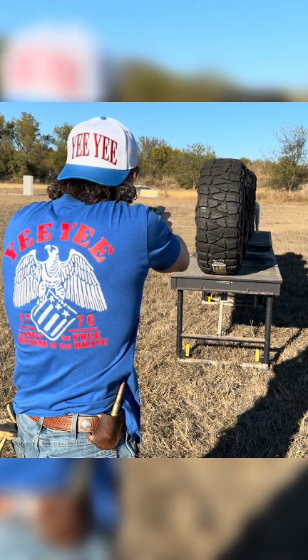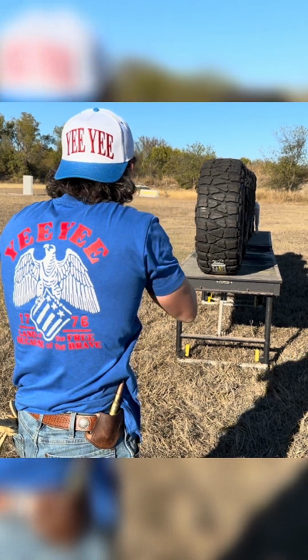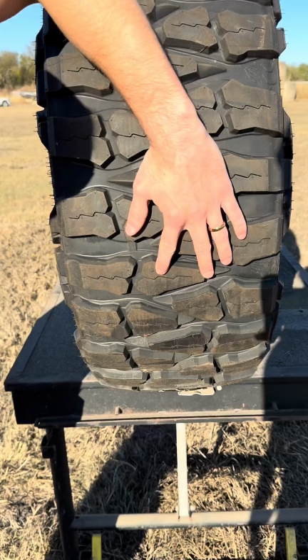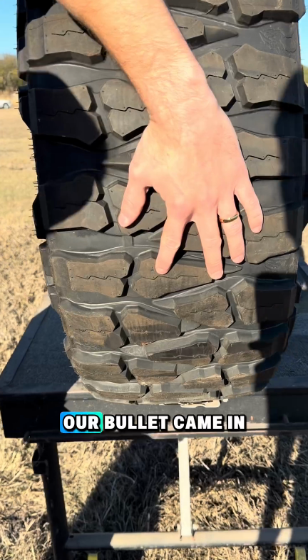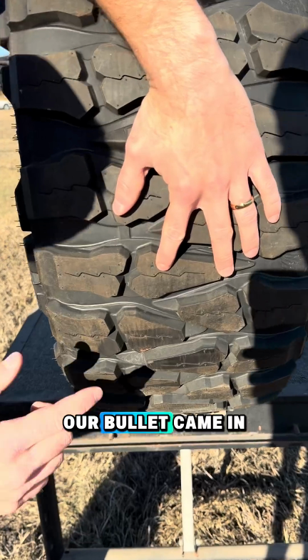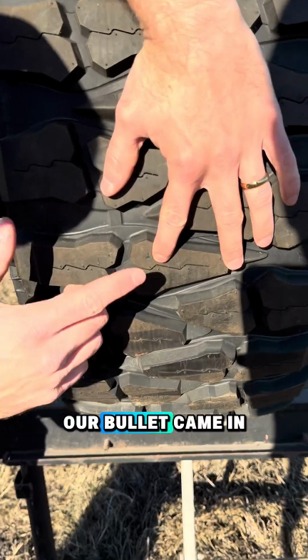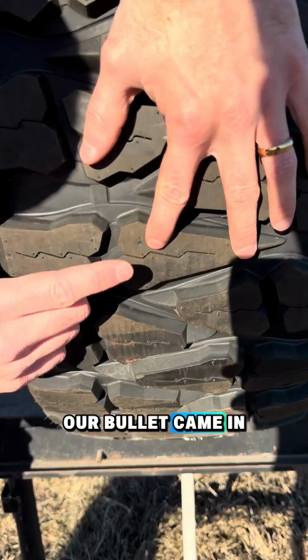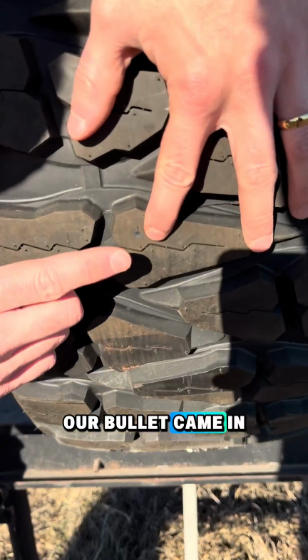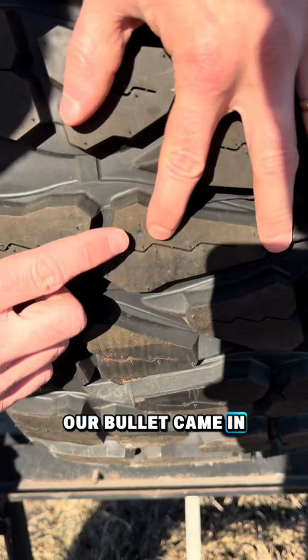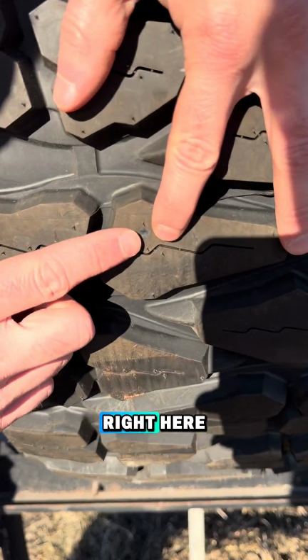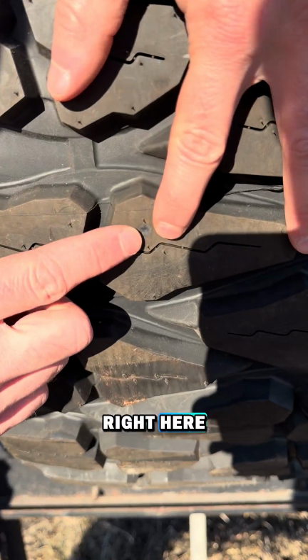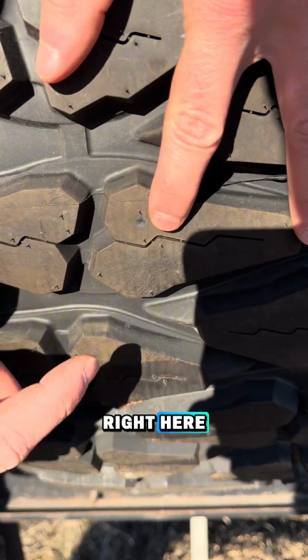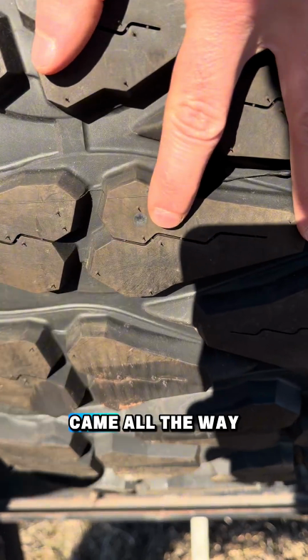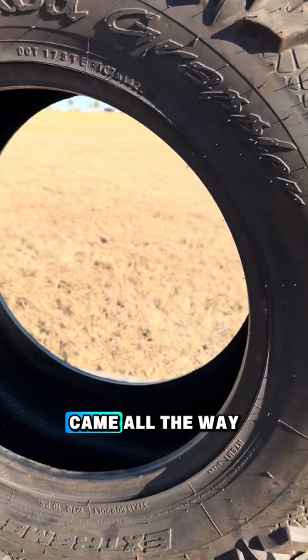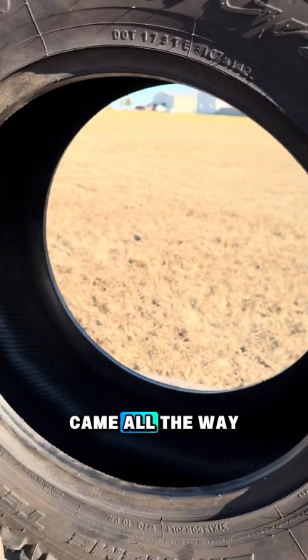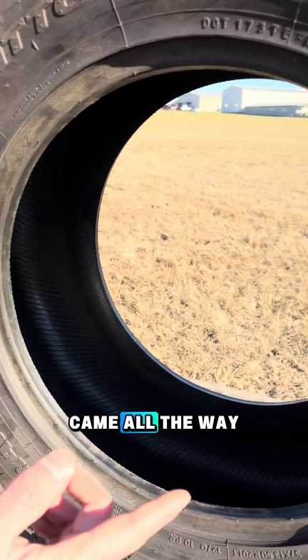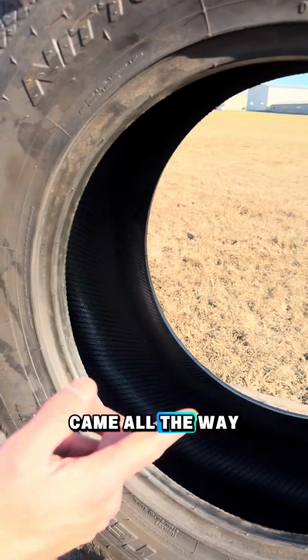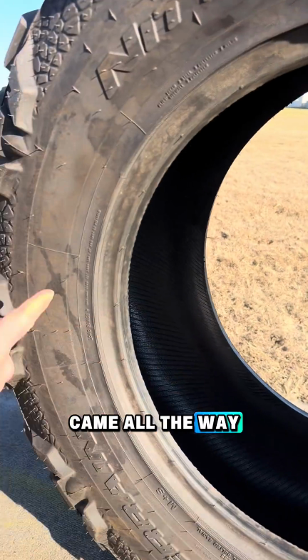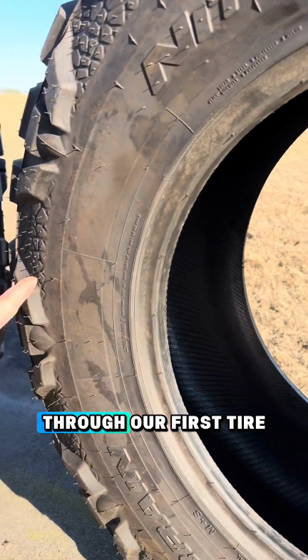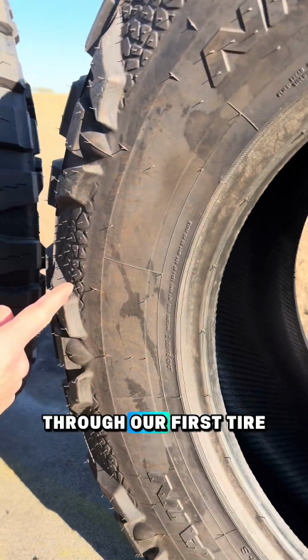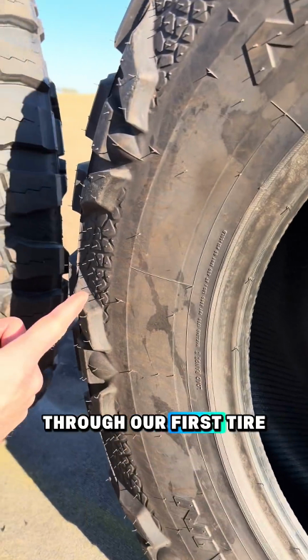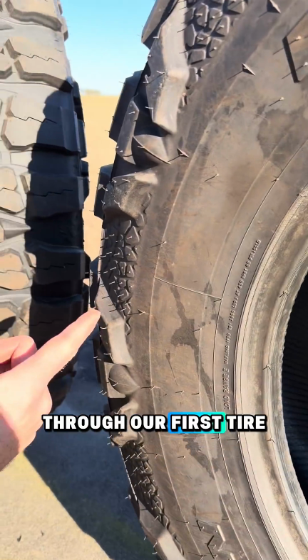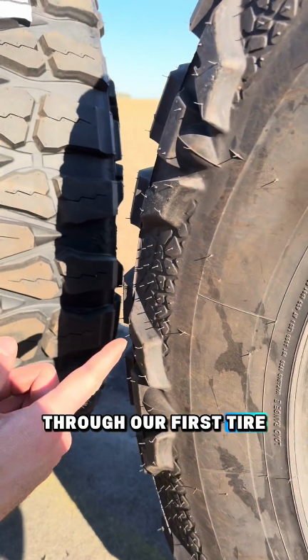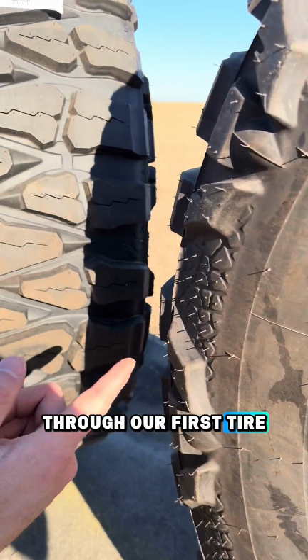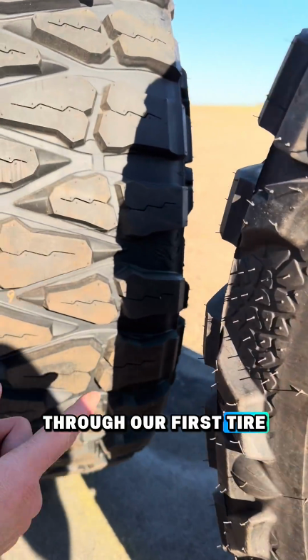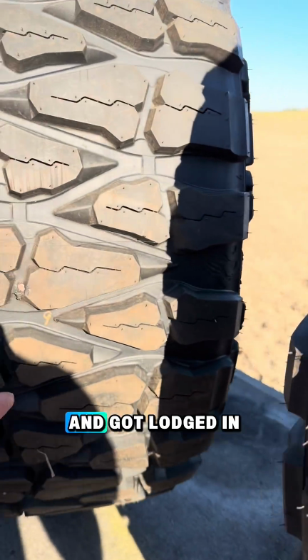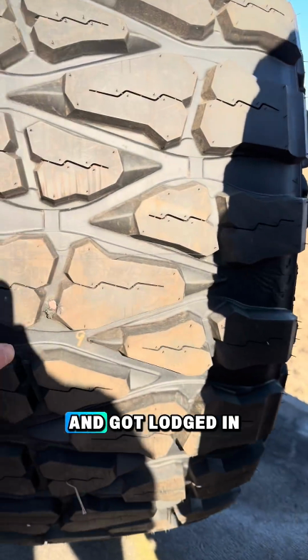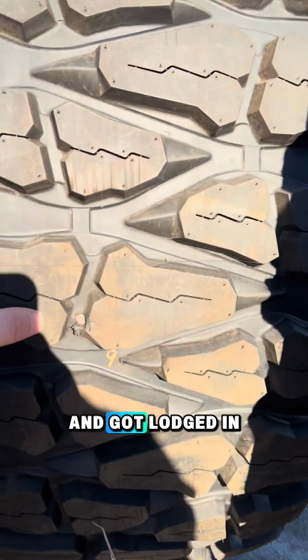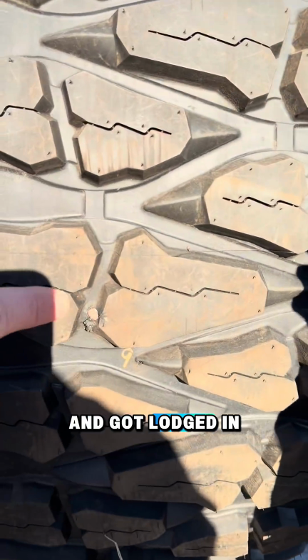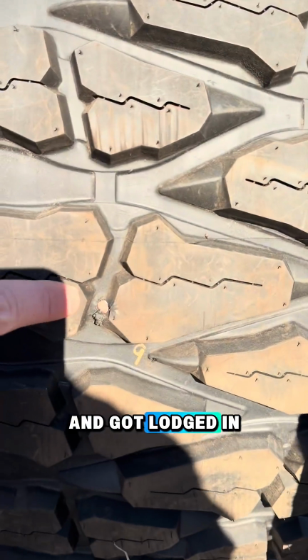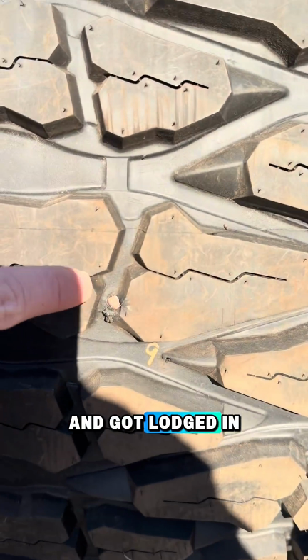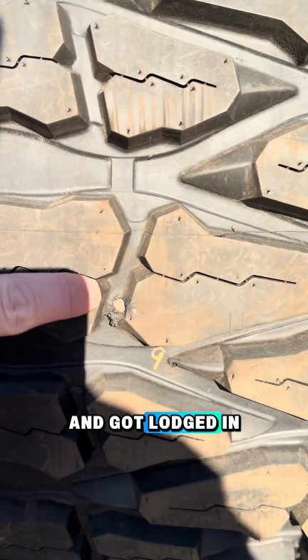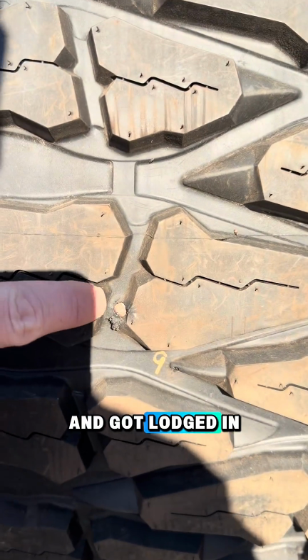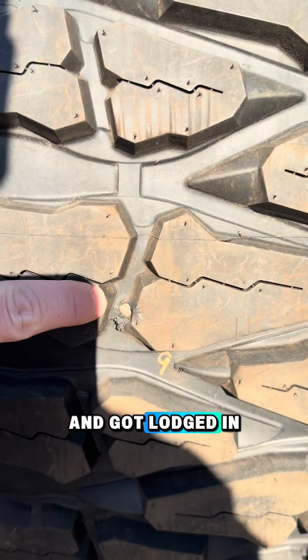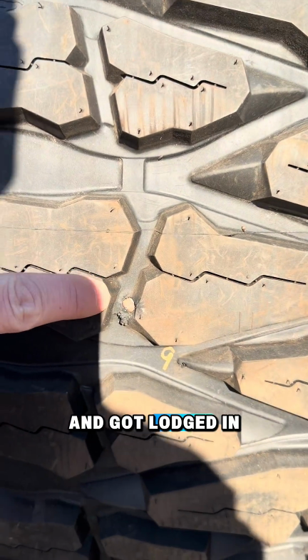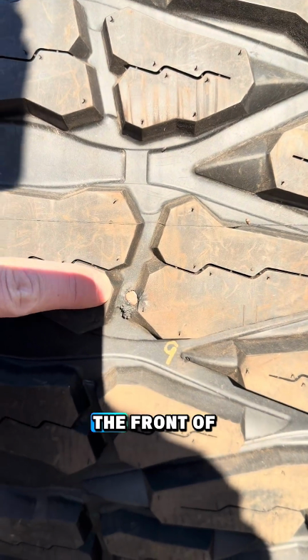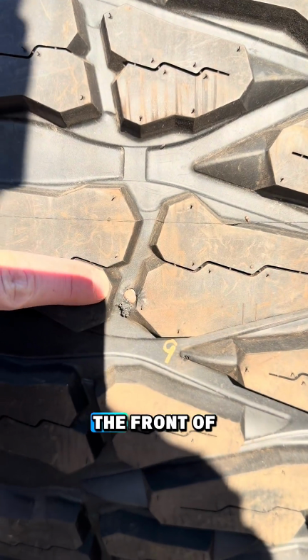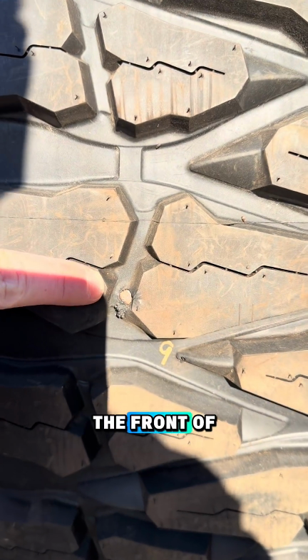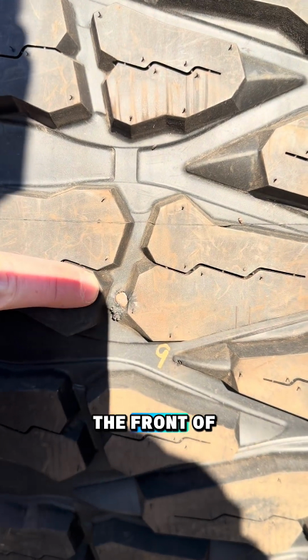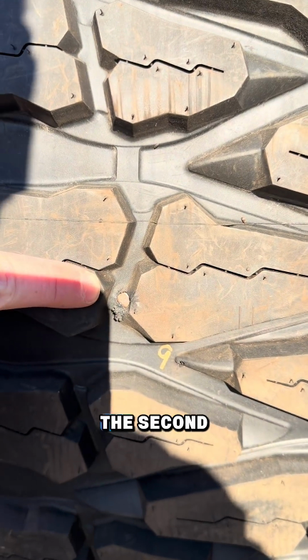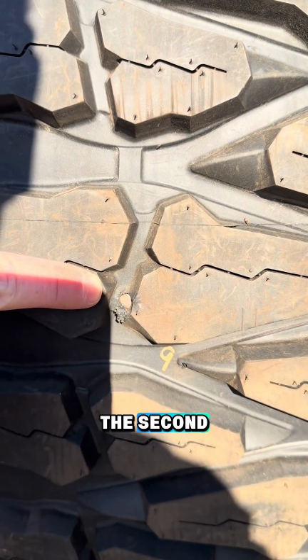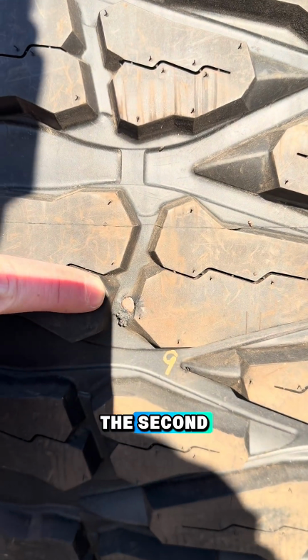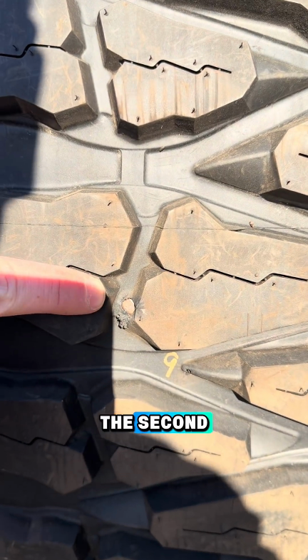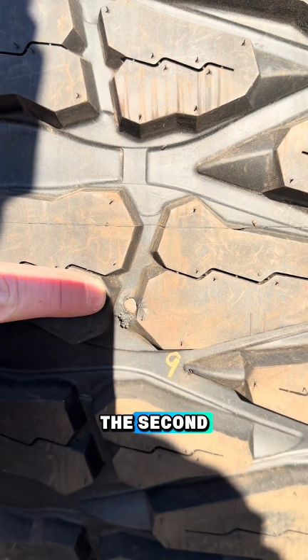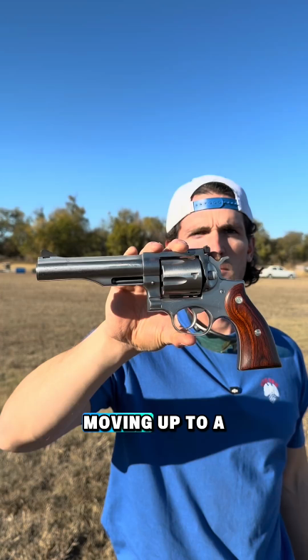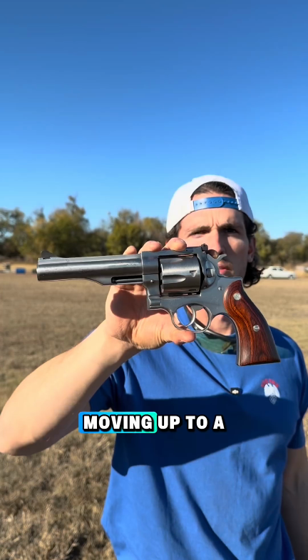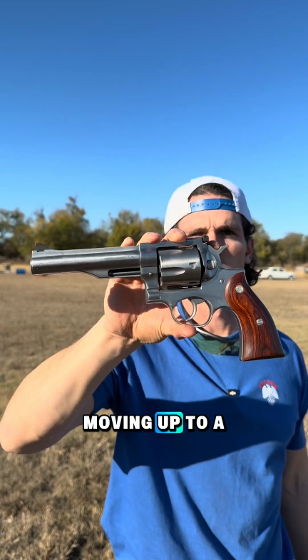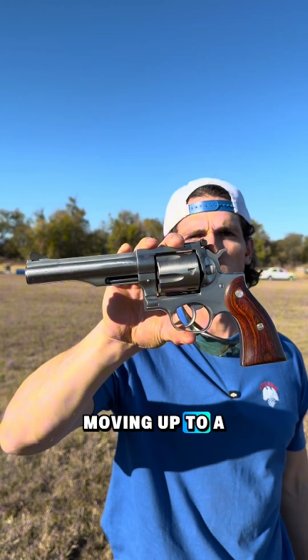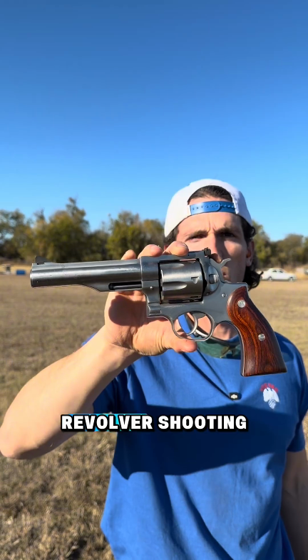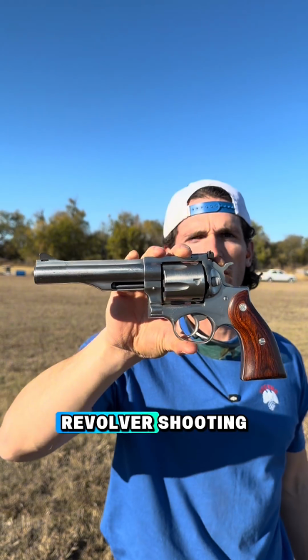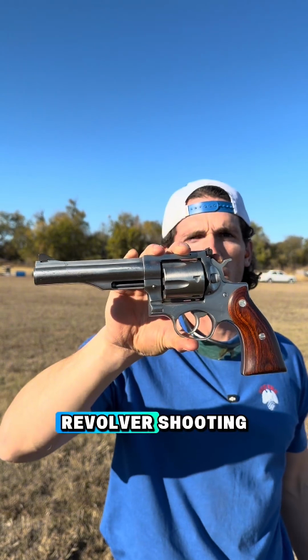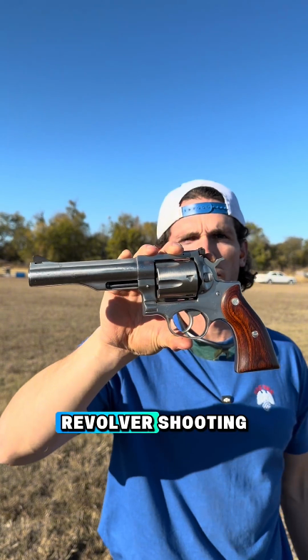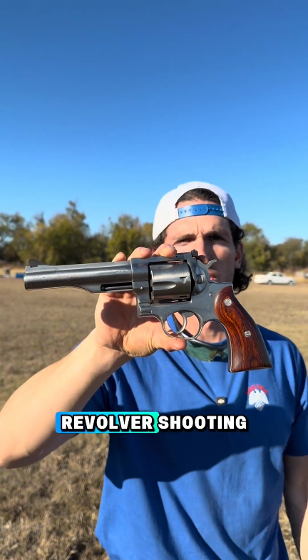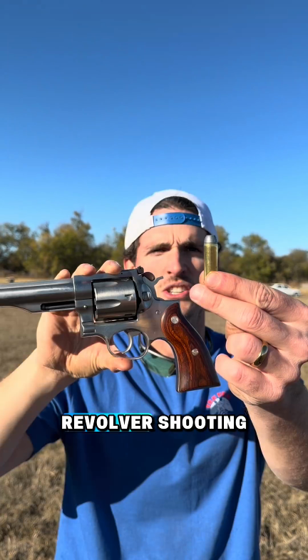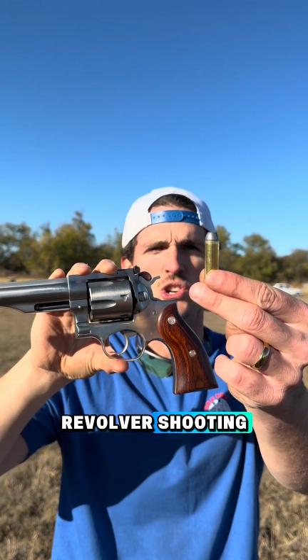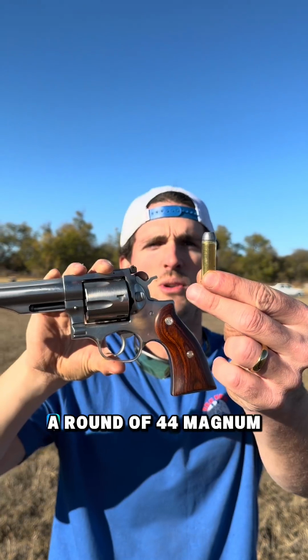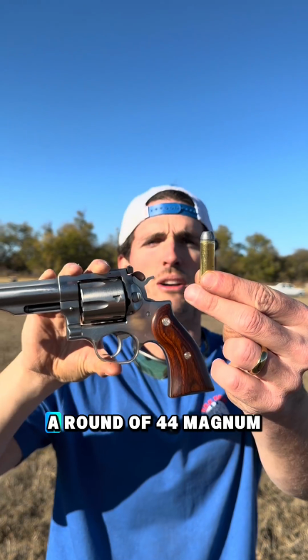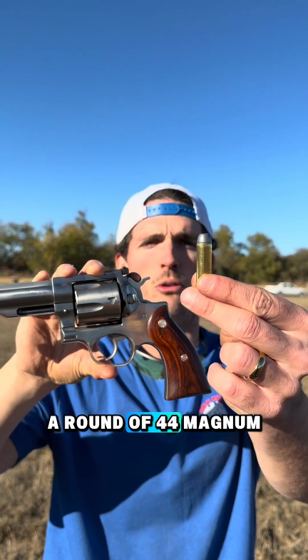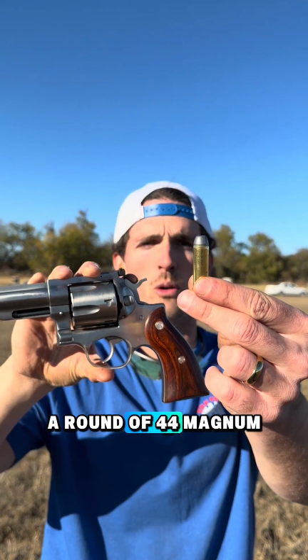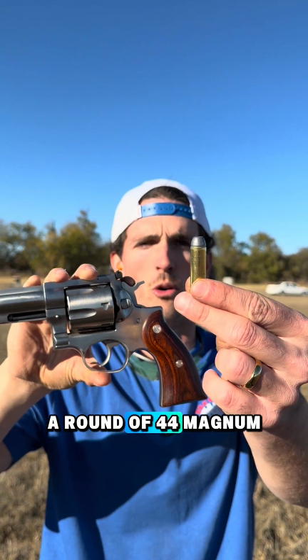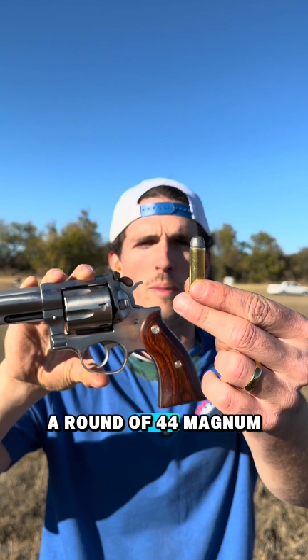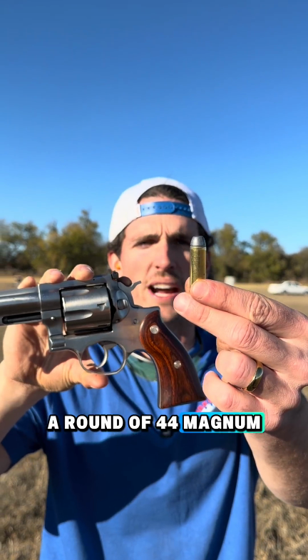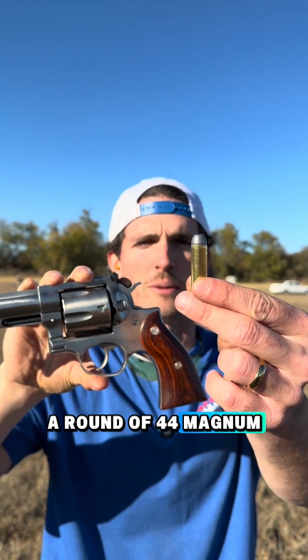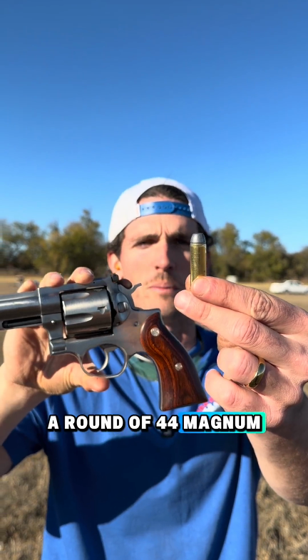Our bullet came in right here, came all the way through our first tire, and got lodged in the front of the second. Moving up to a revolver shooting a 44 Magnum.